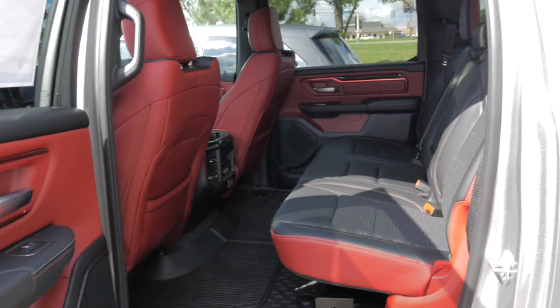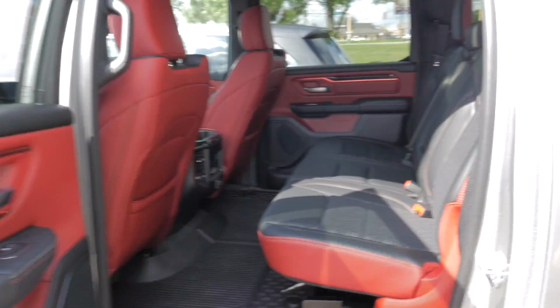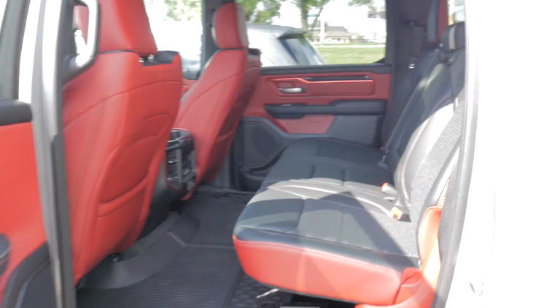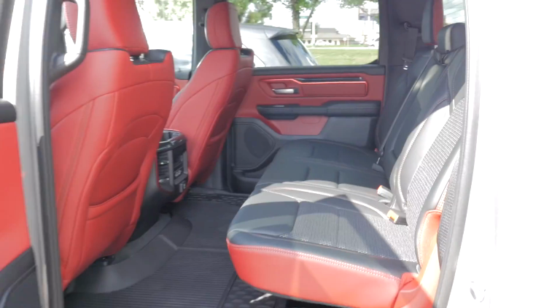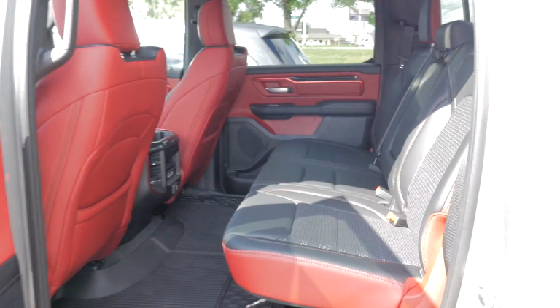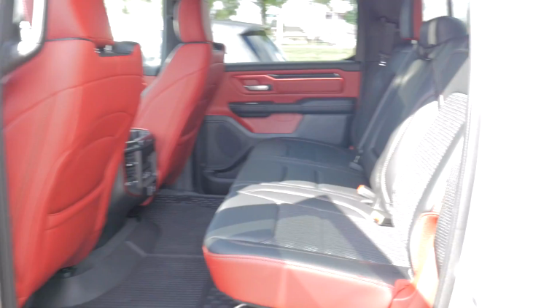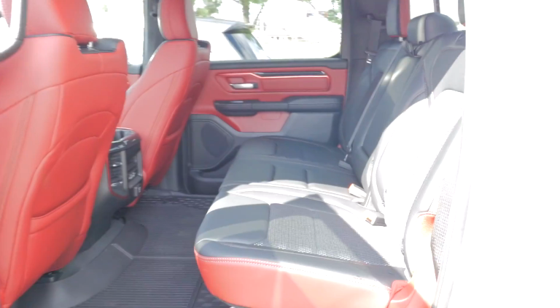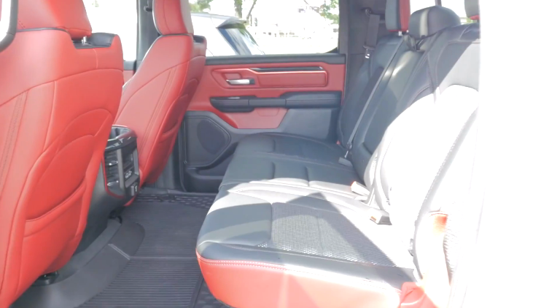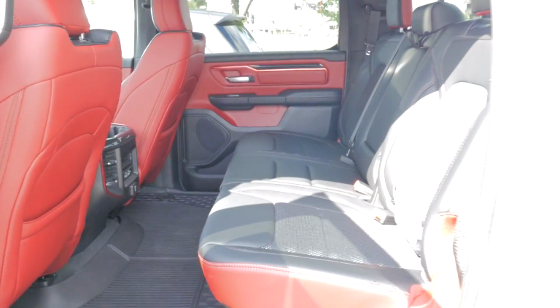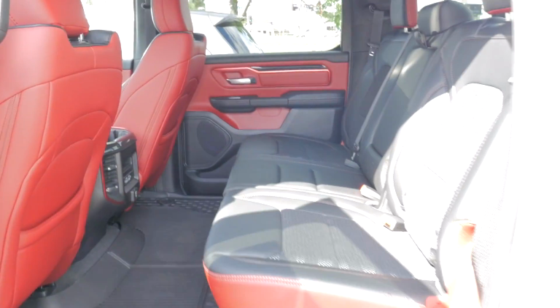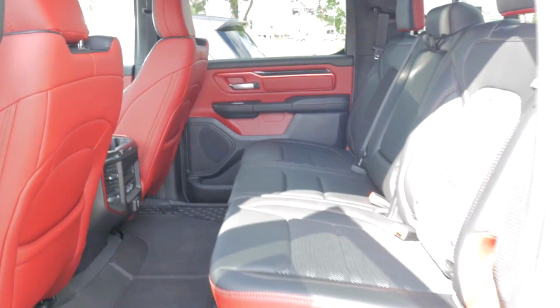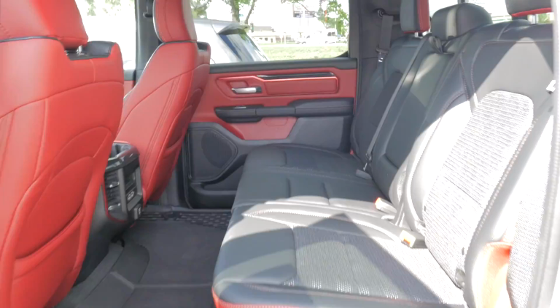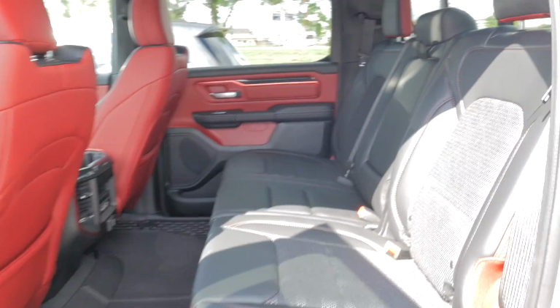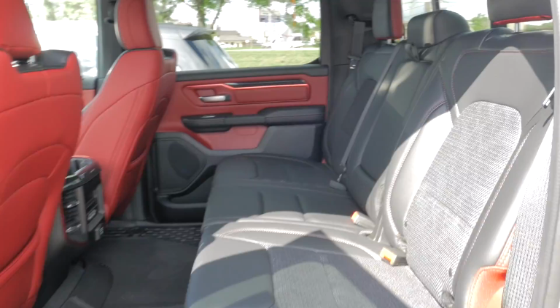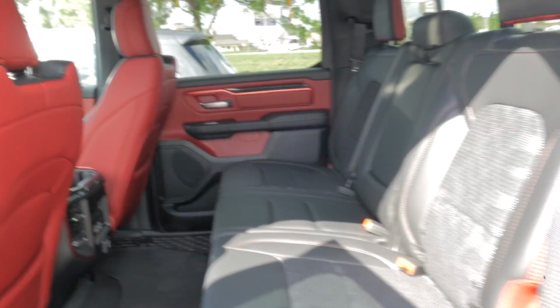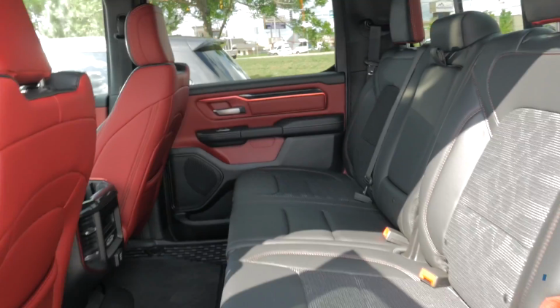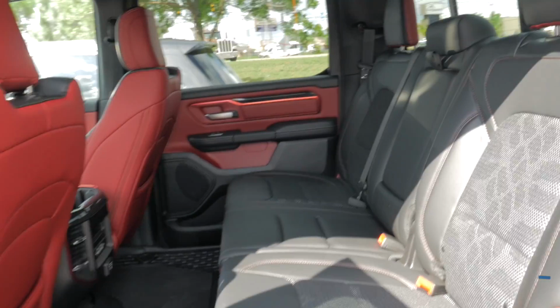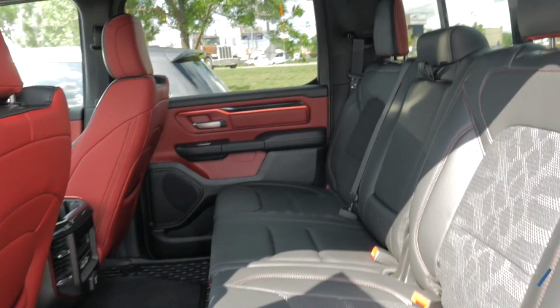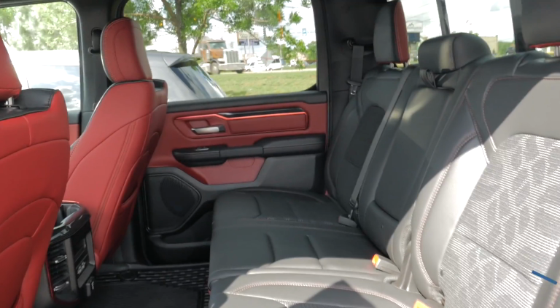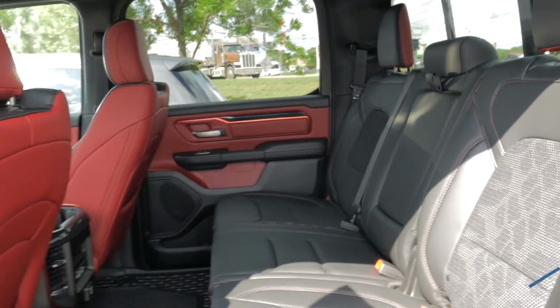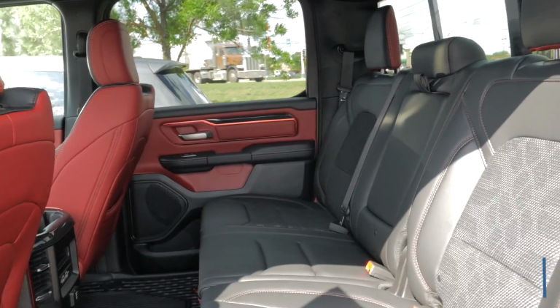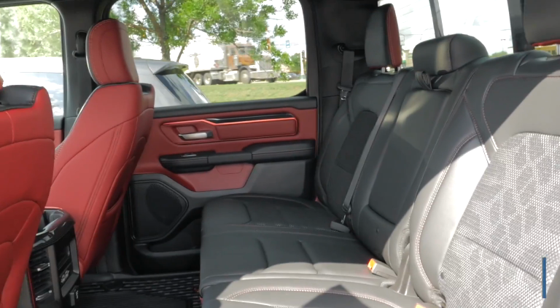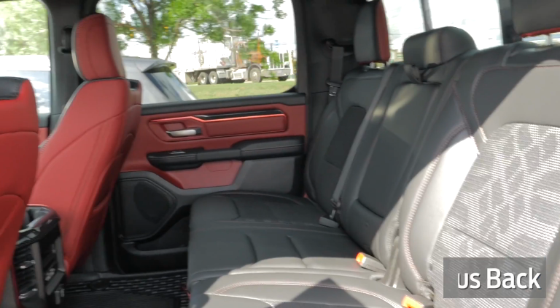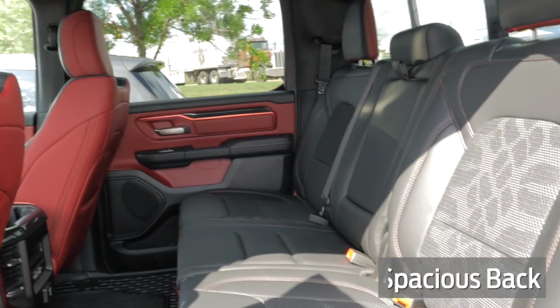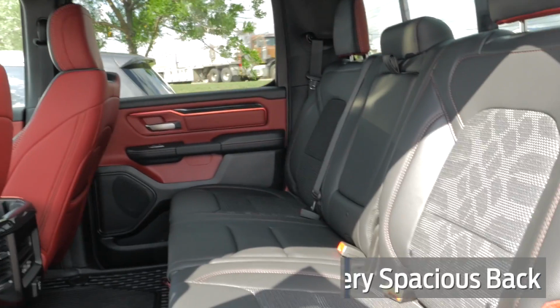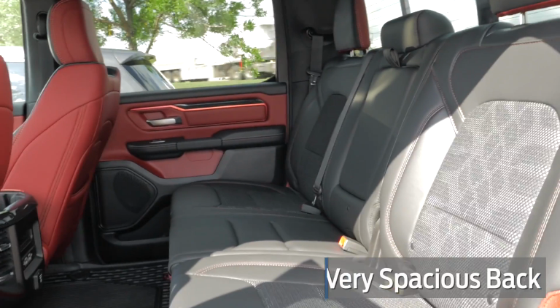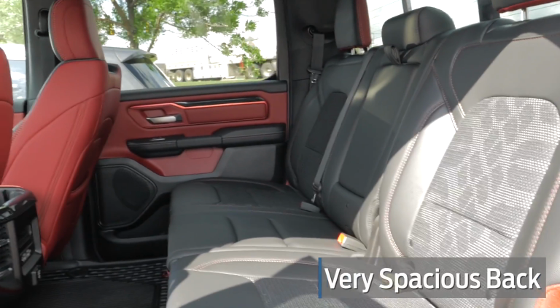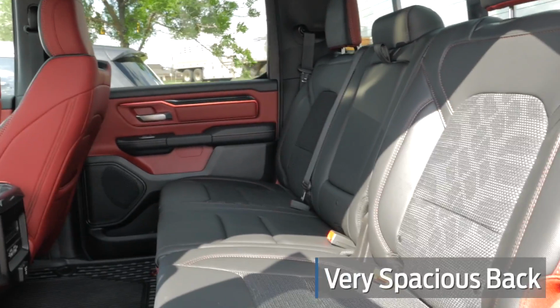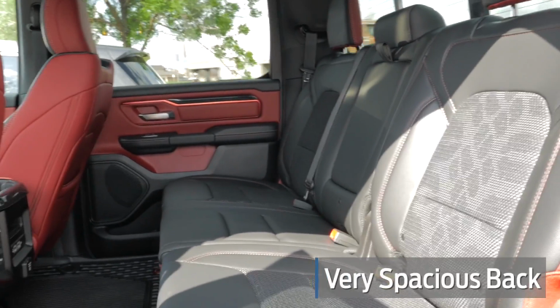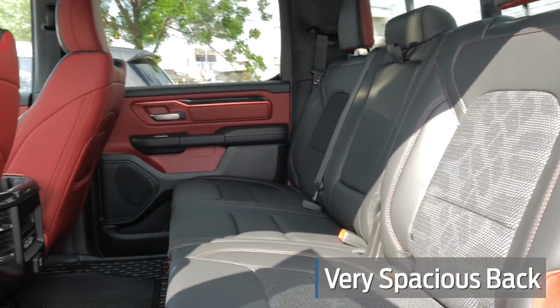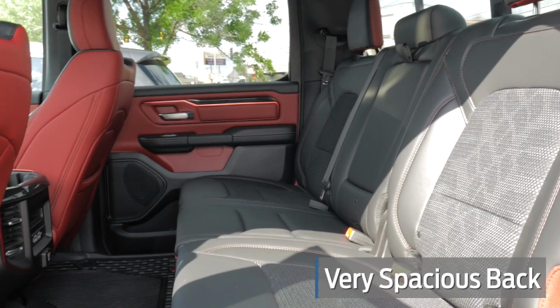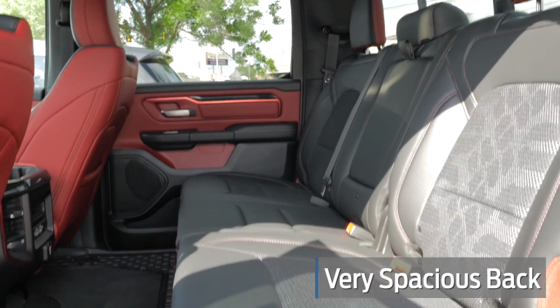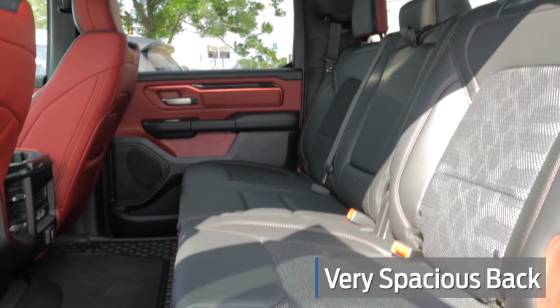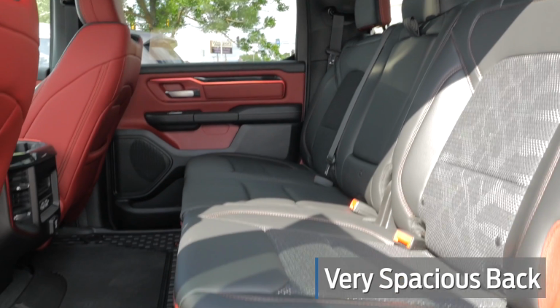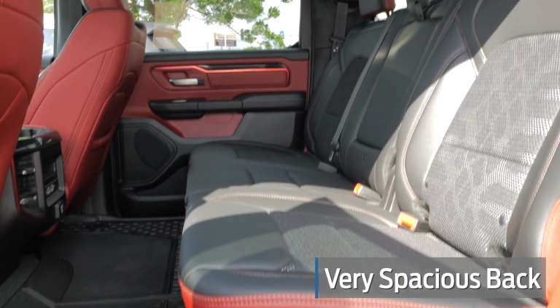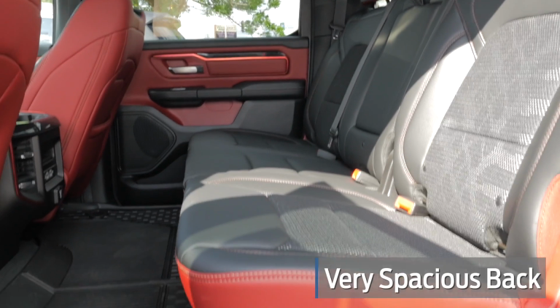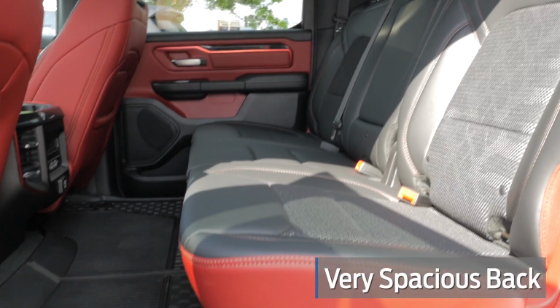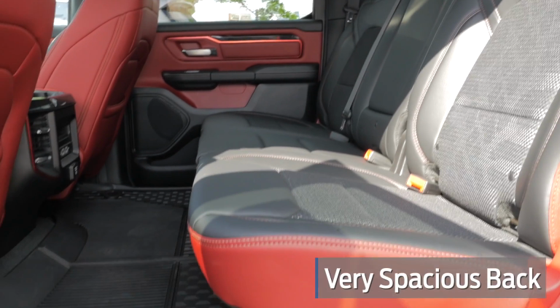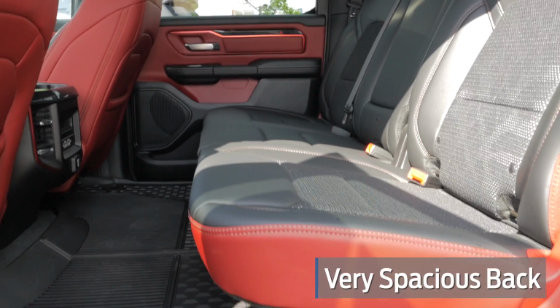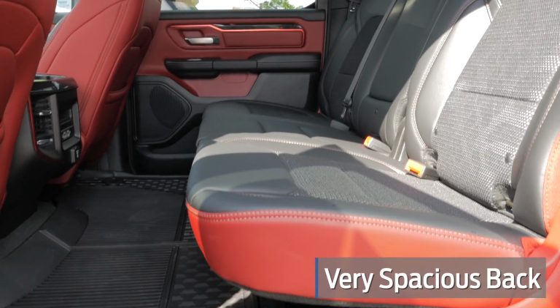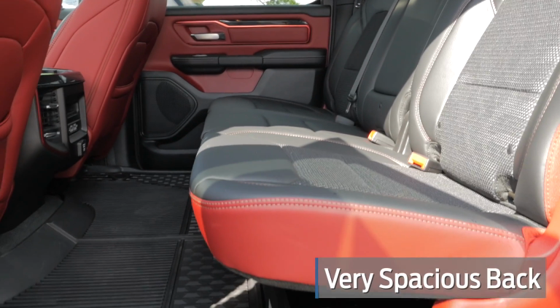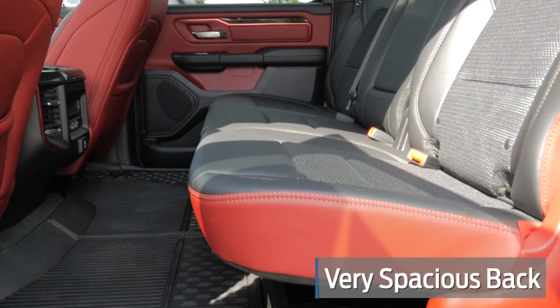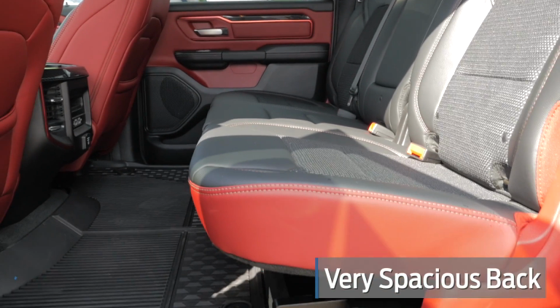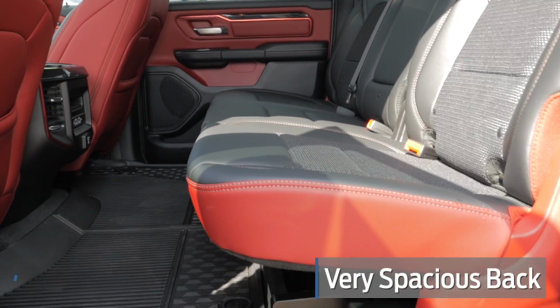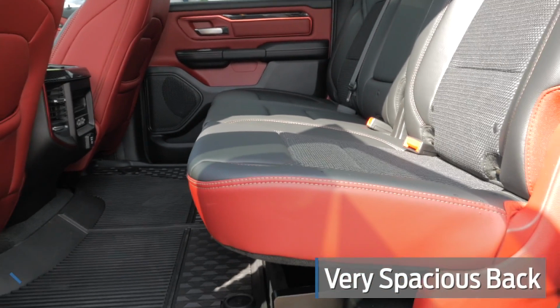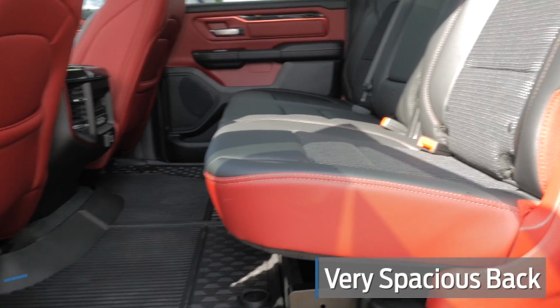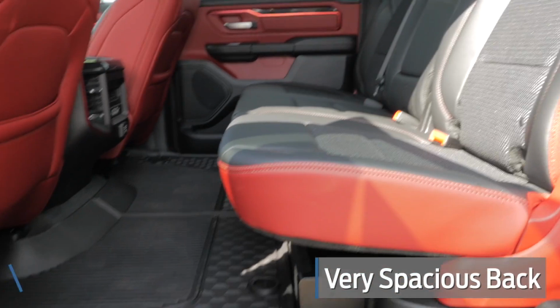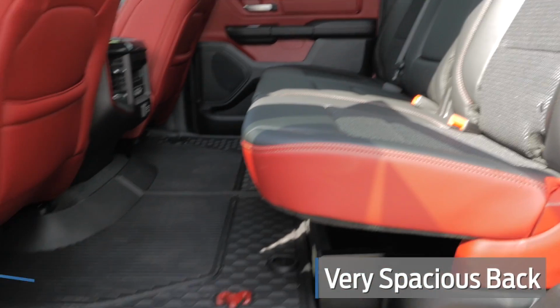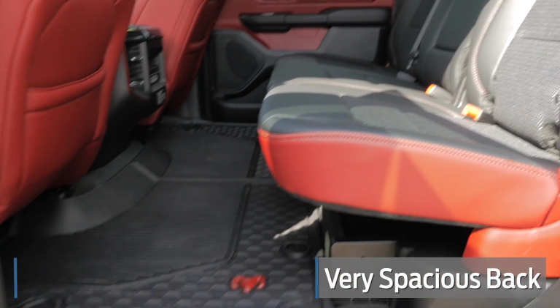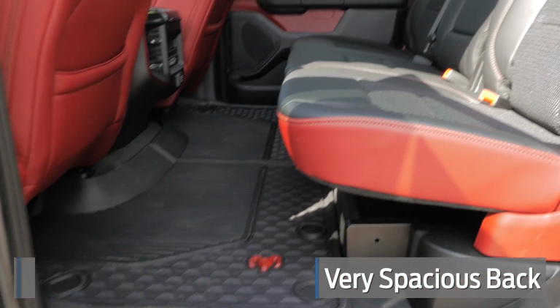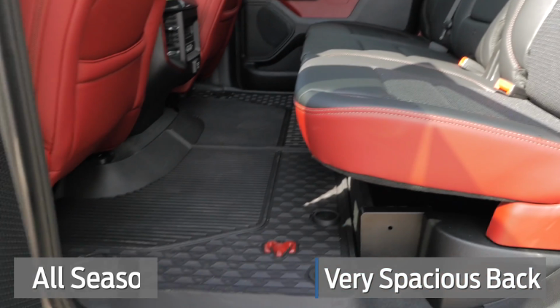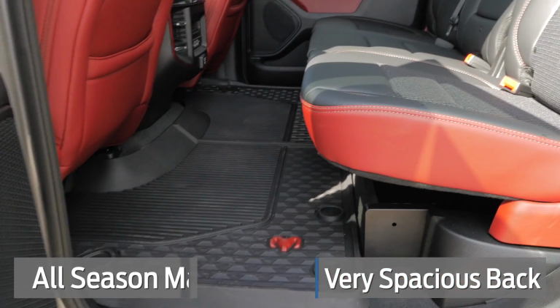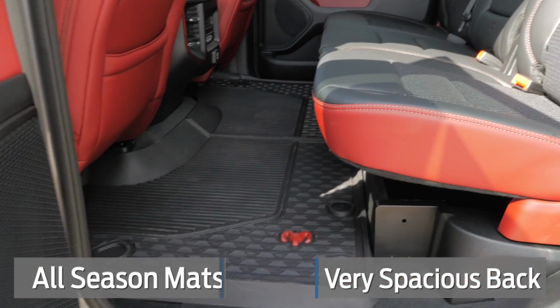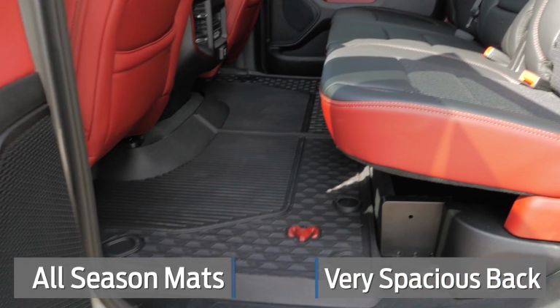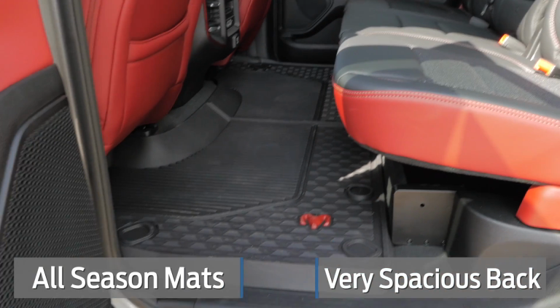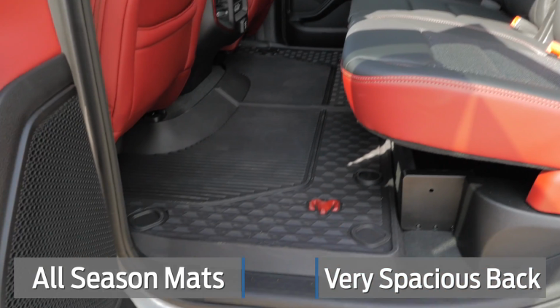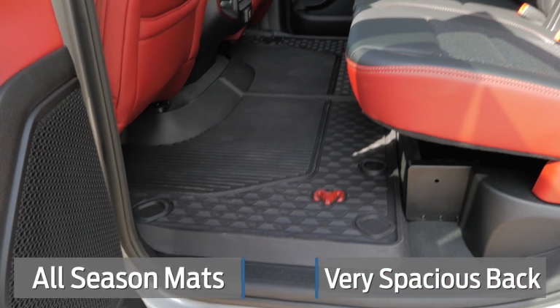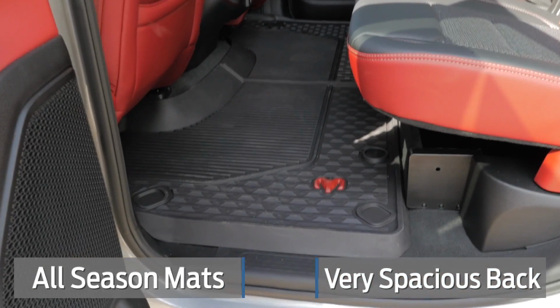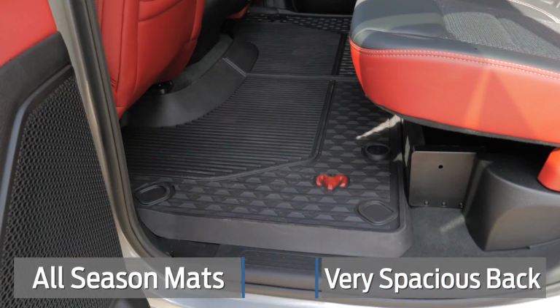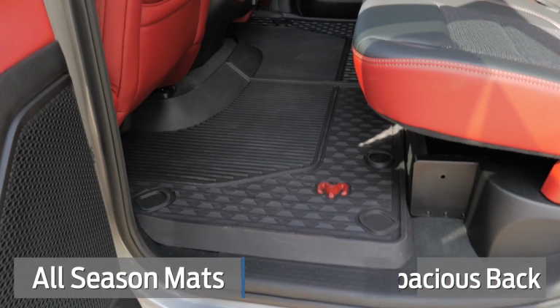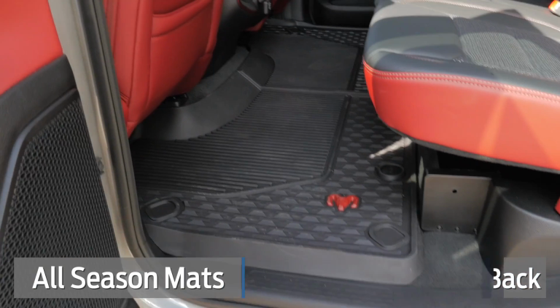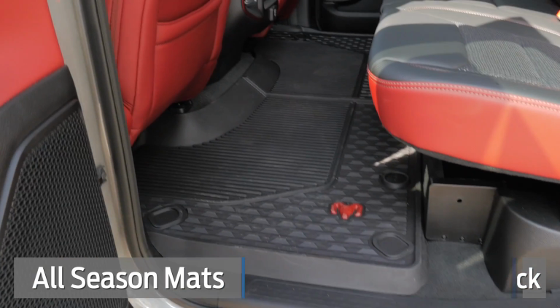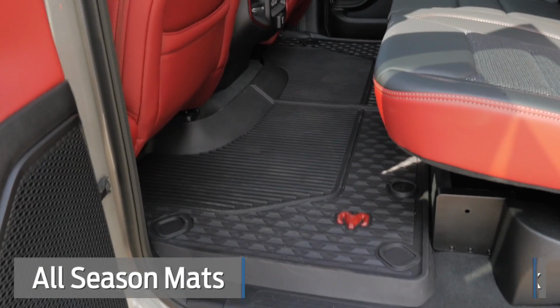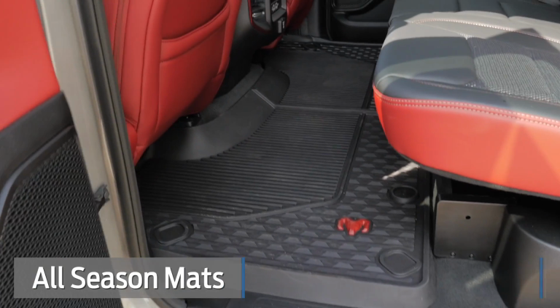Come along to the back — a lot of room in your back seats there, and you'll notice the nice Ram all-season mats that are in there.